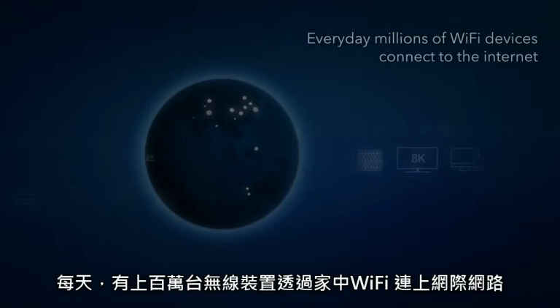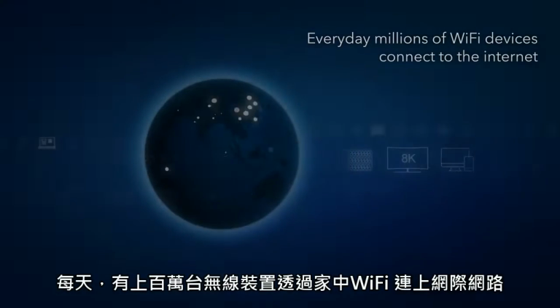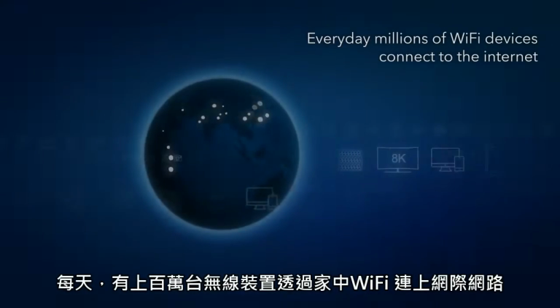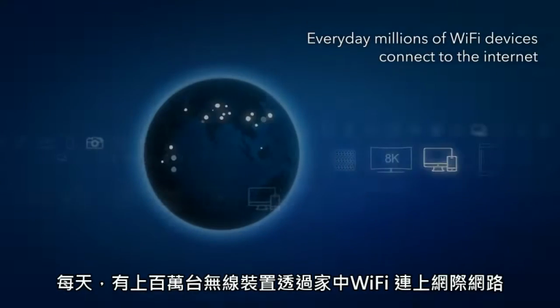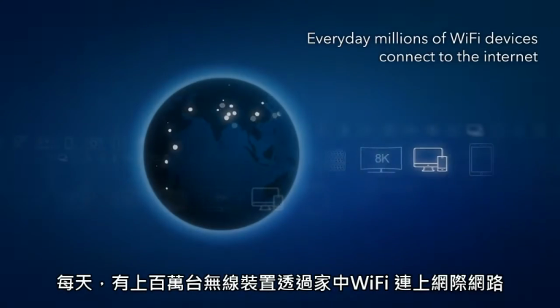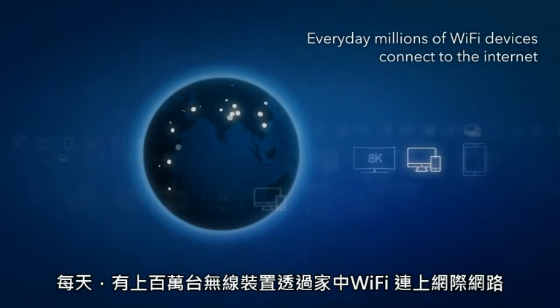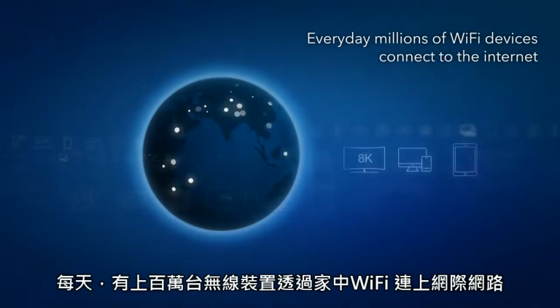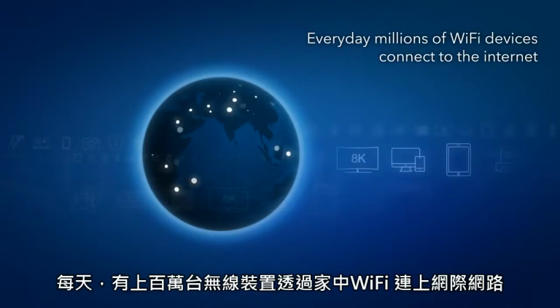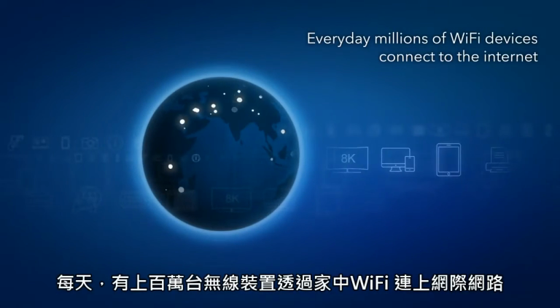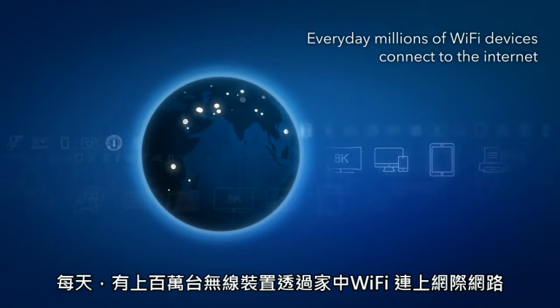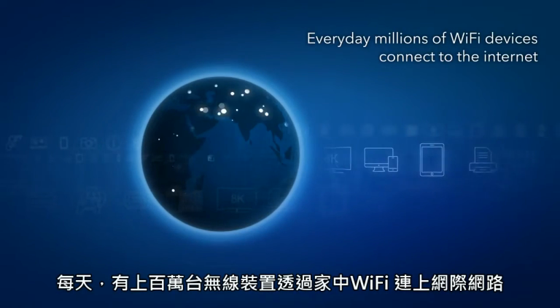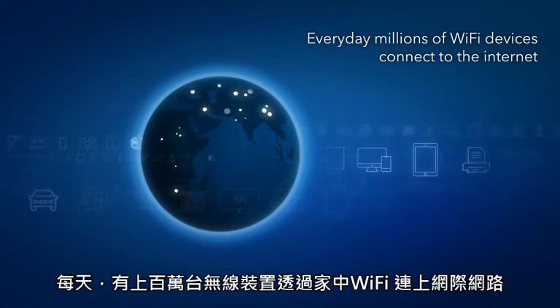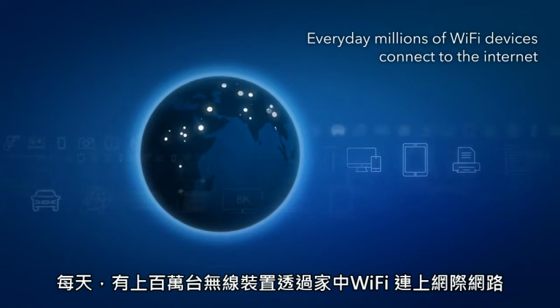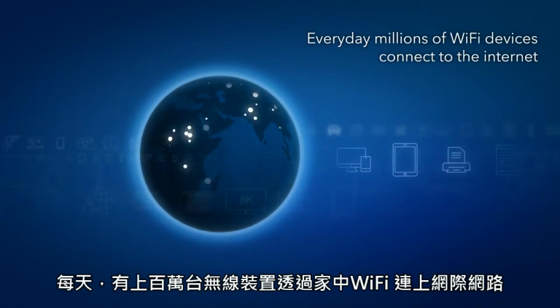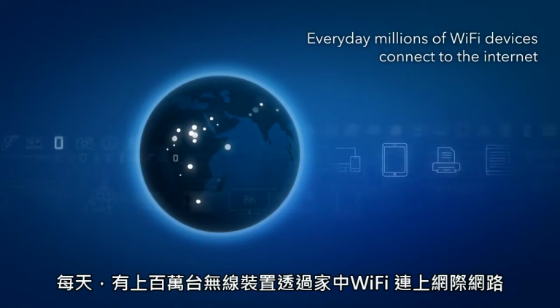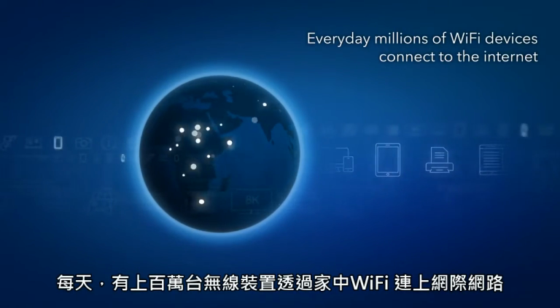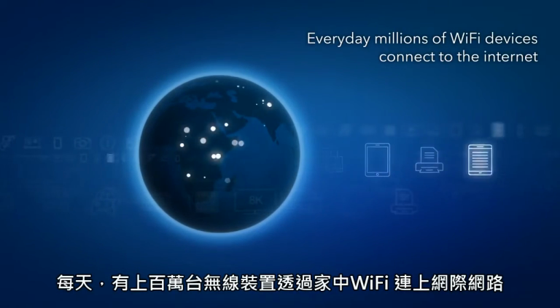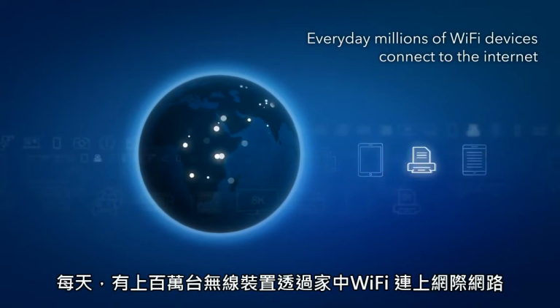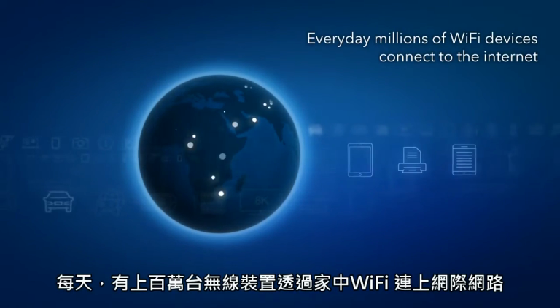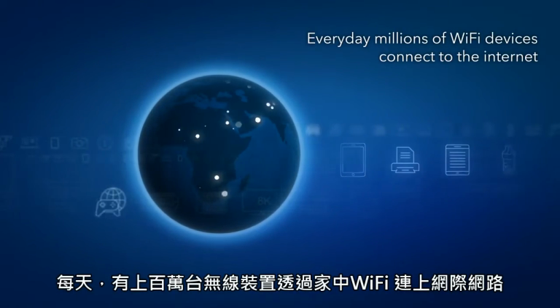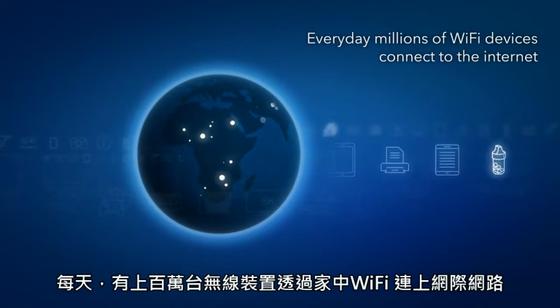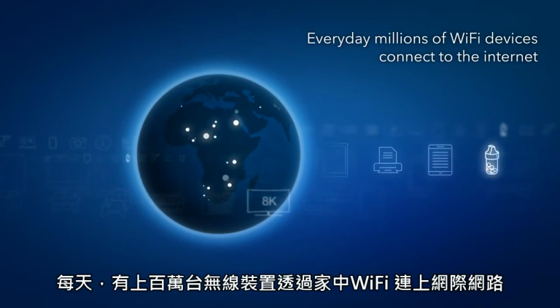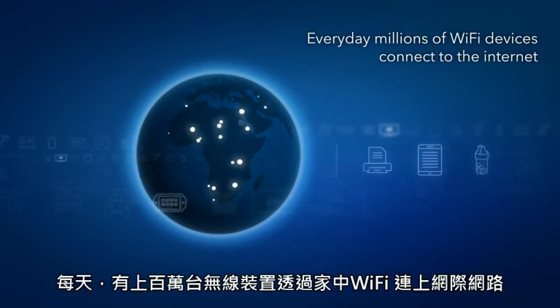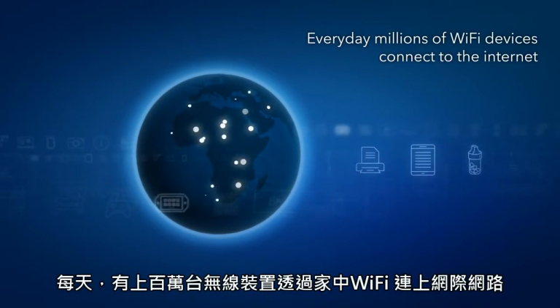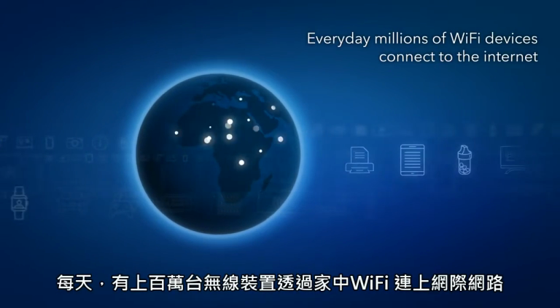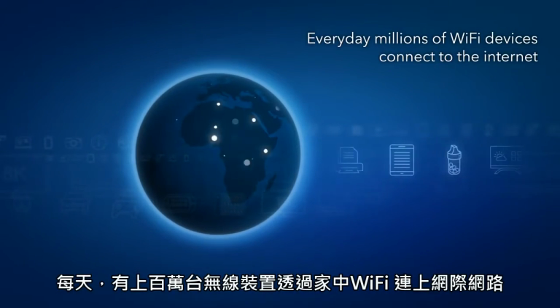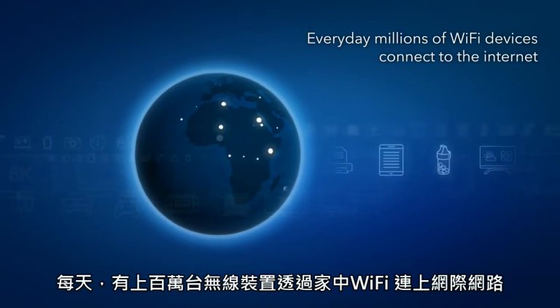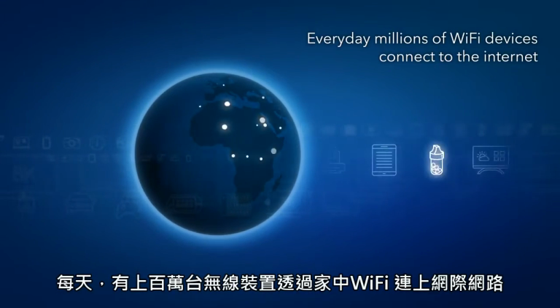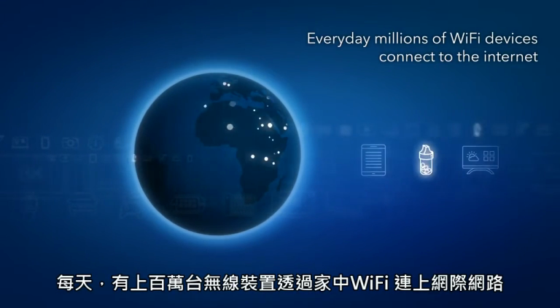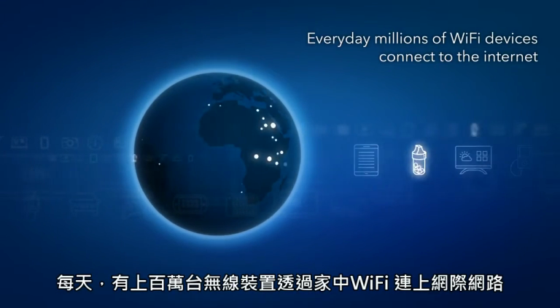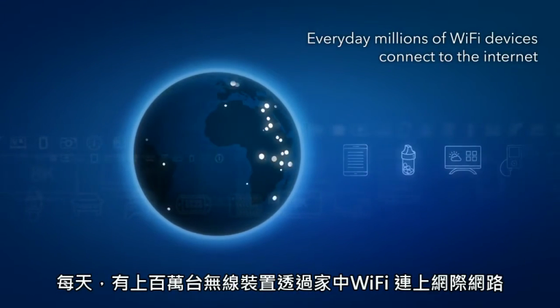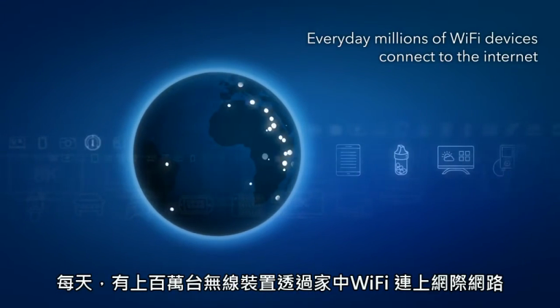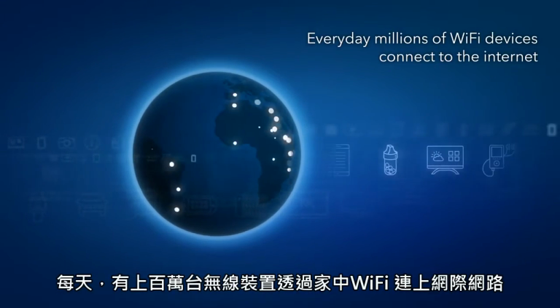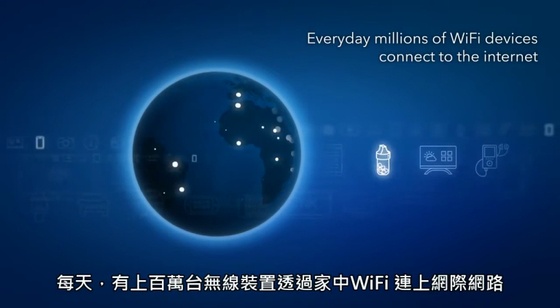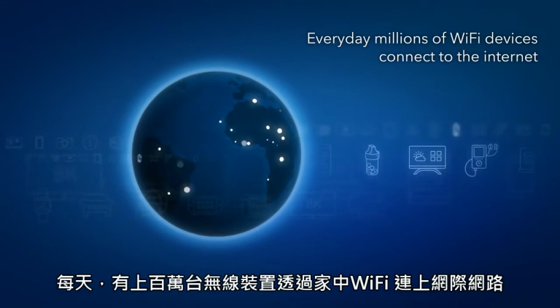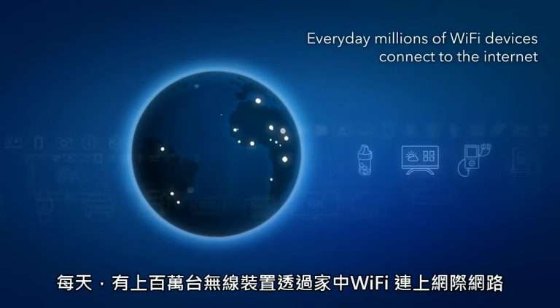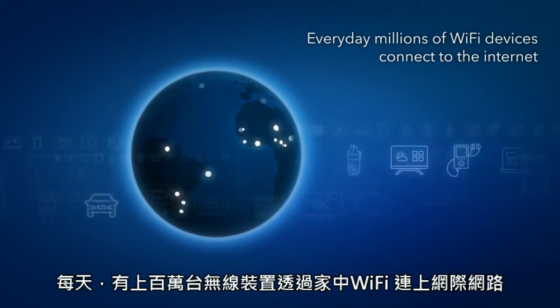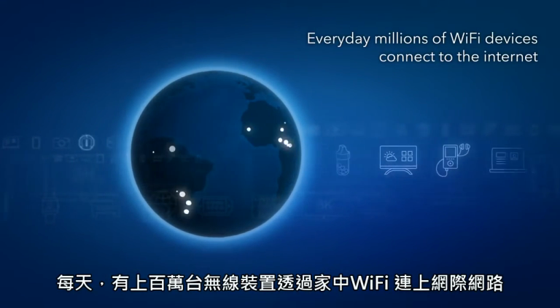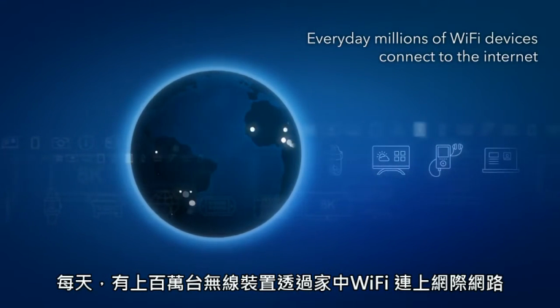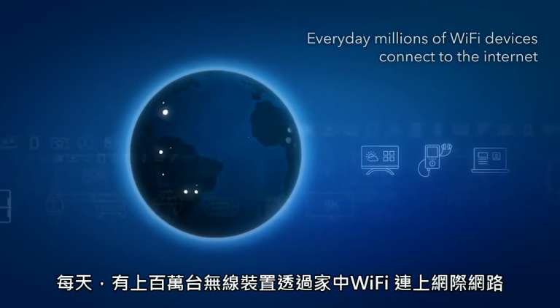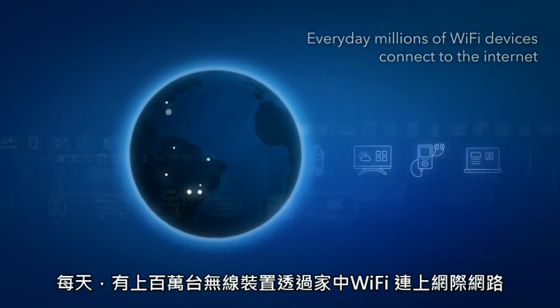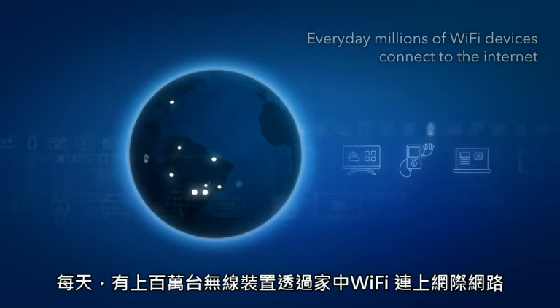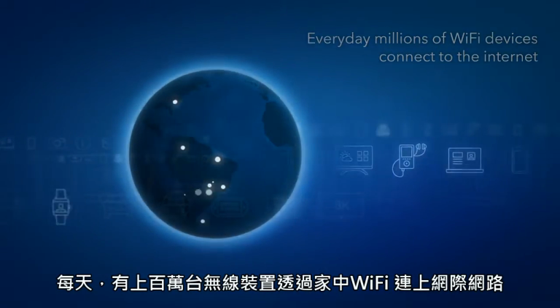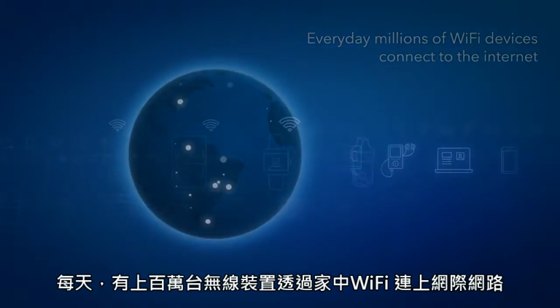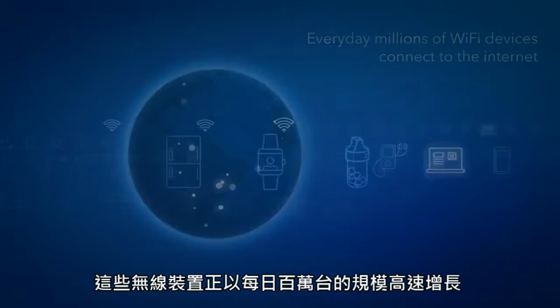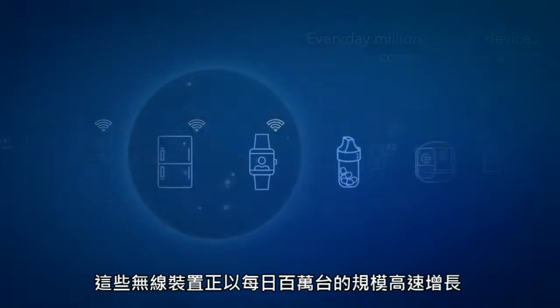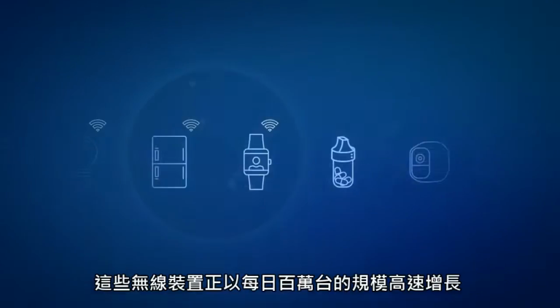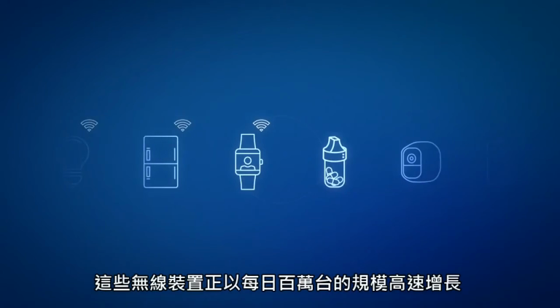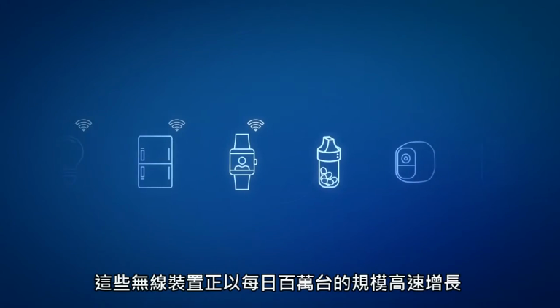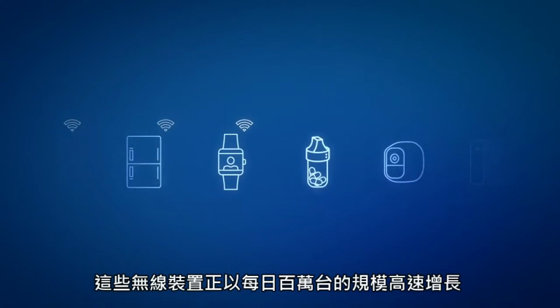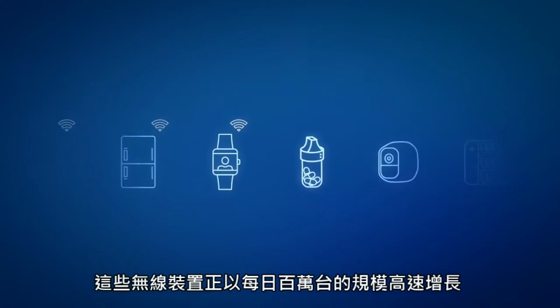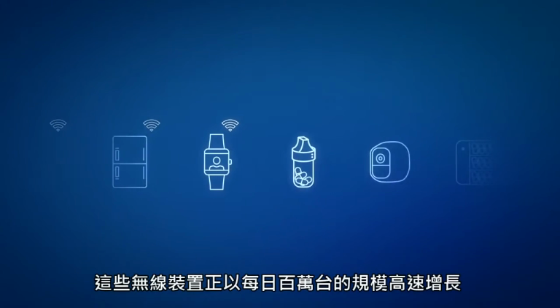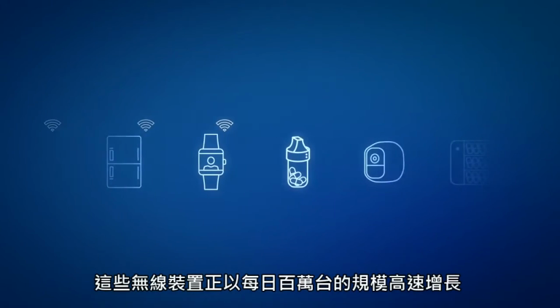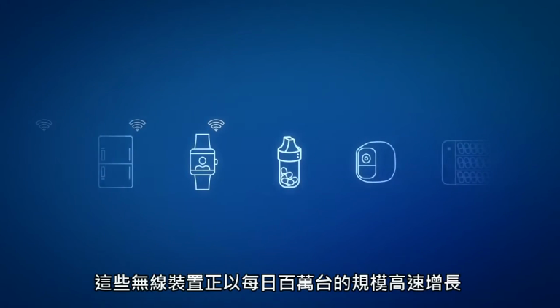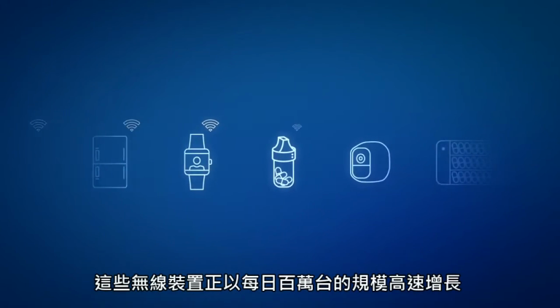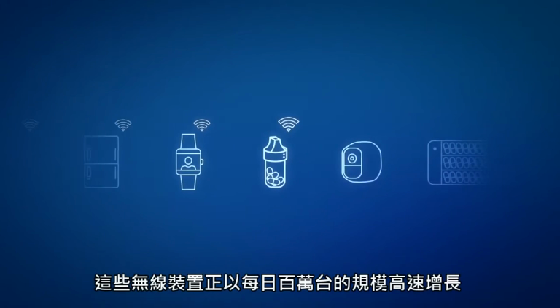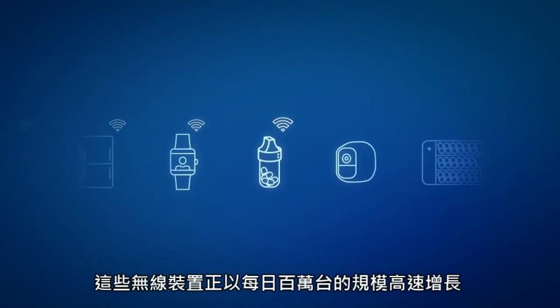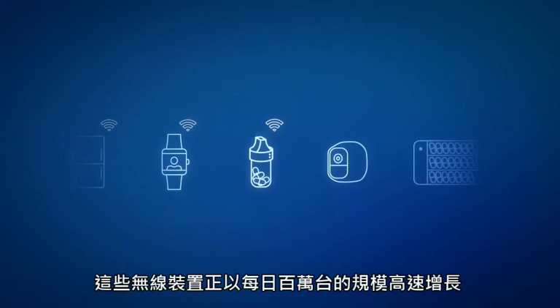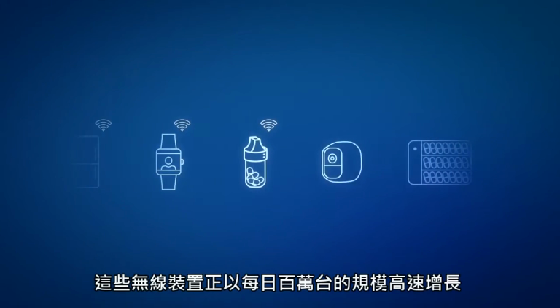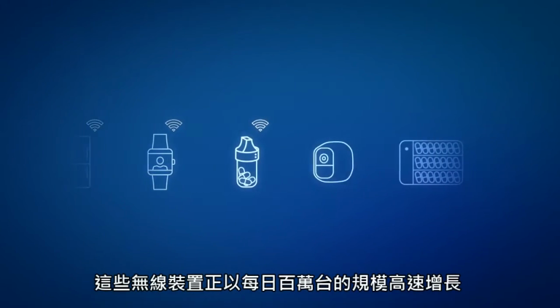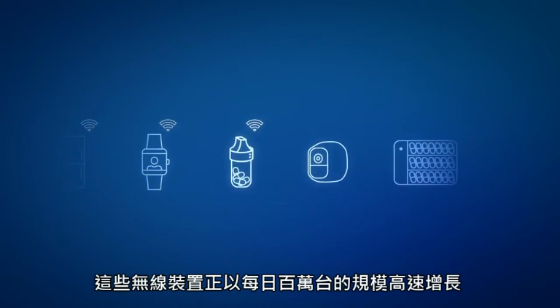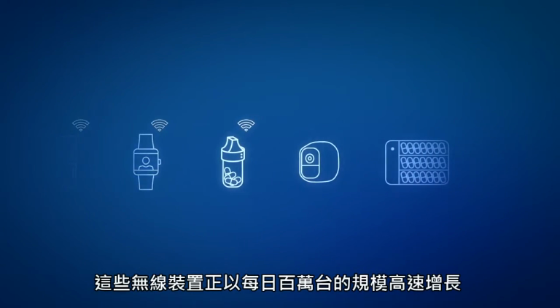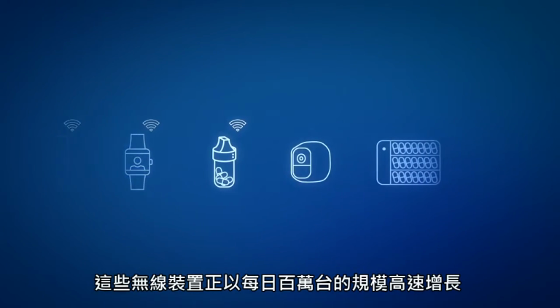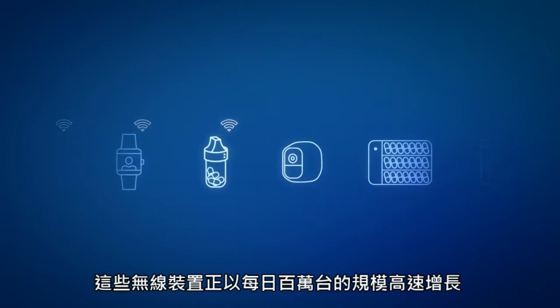Every day, millions of Wi-Fi devices connect to the Internet in homes around the world, and each day, millions more are added.